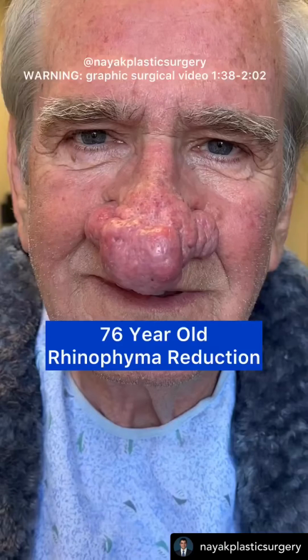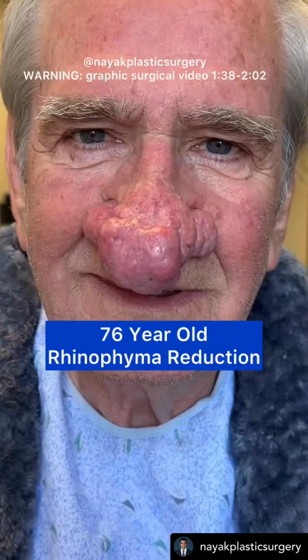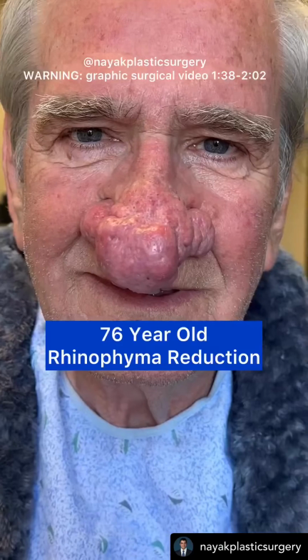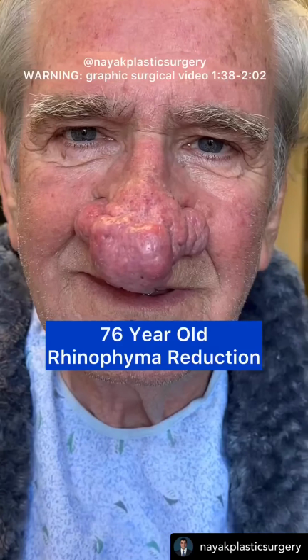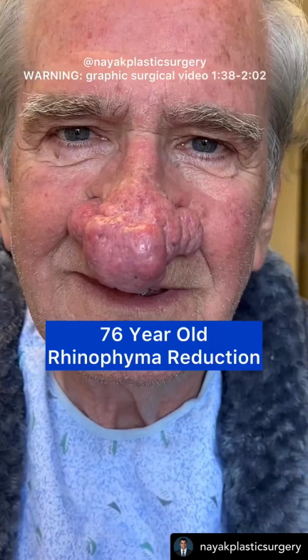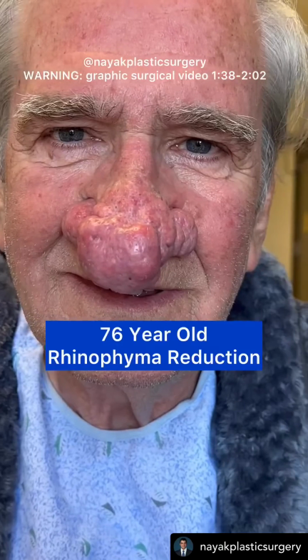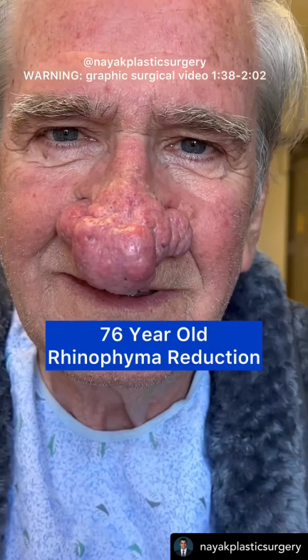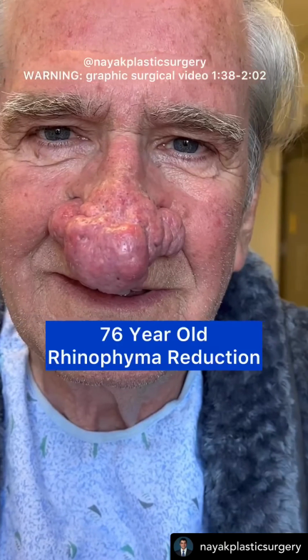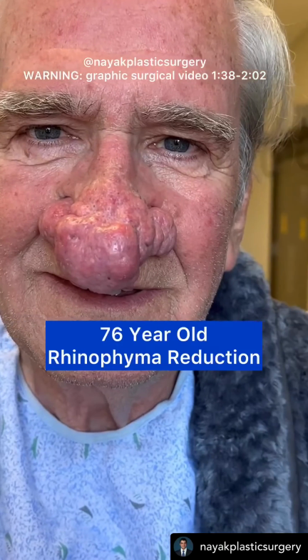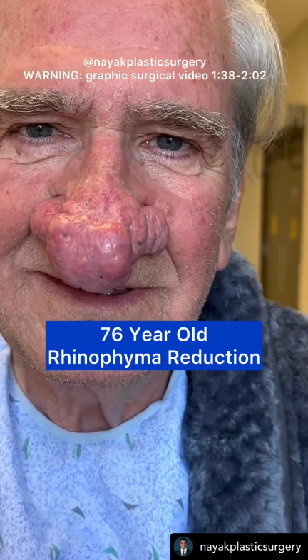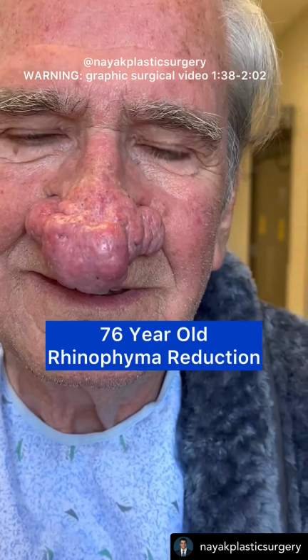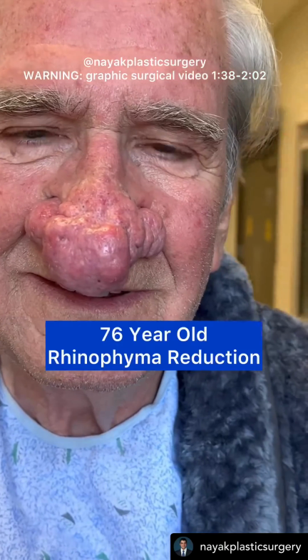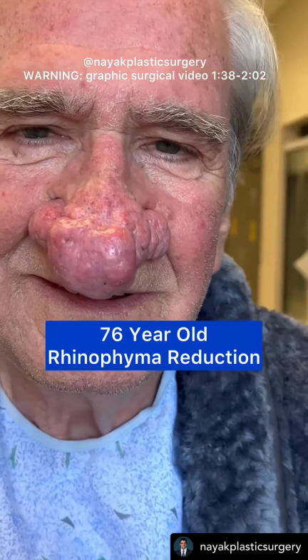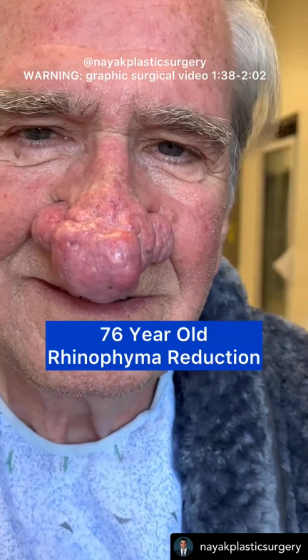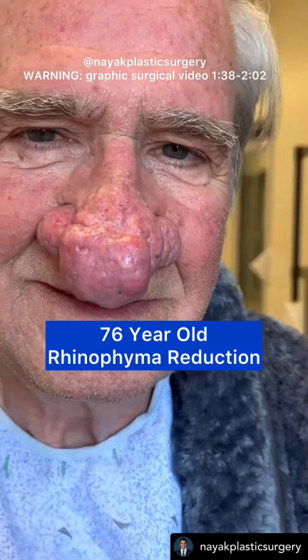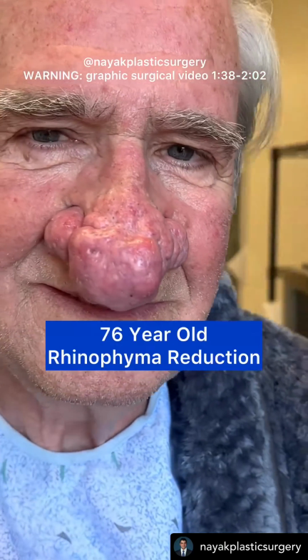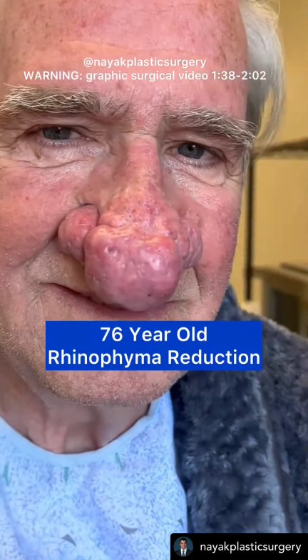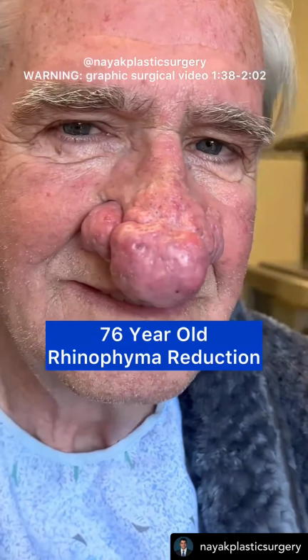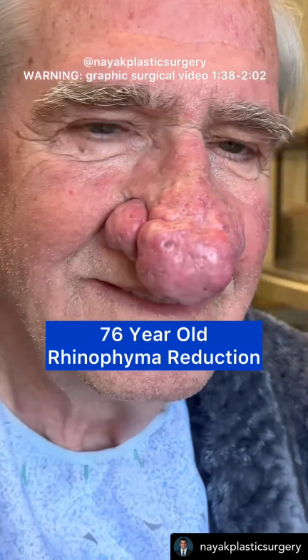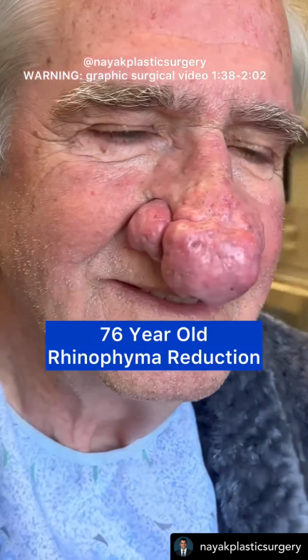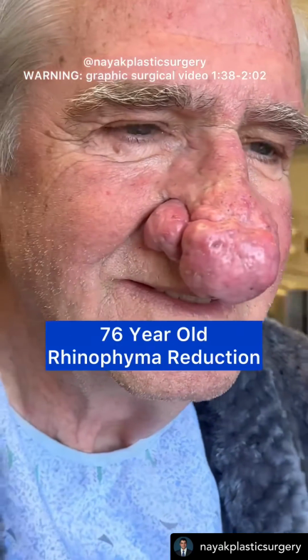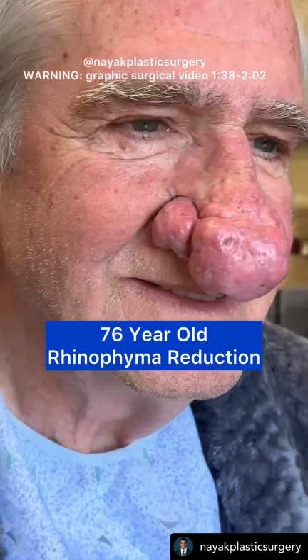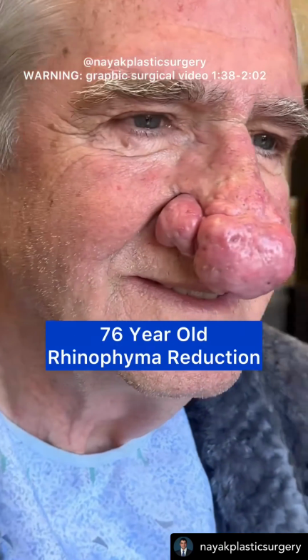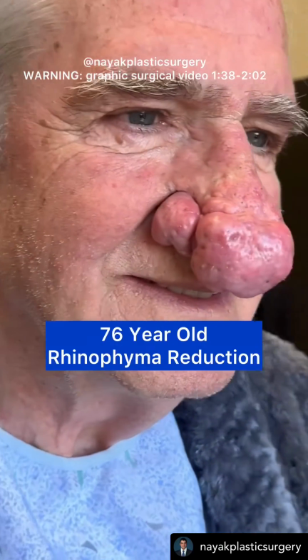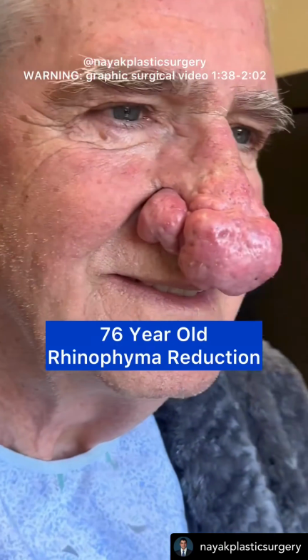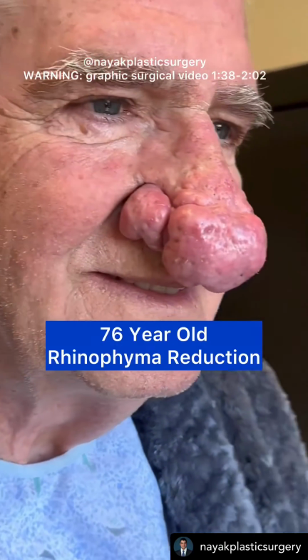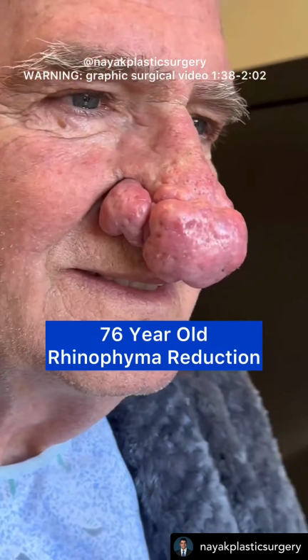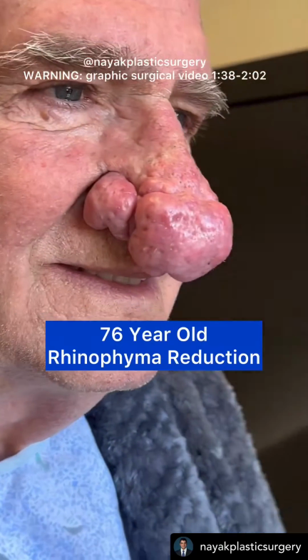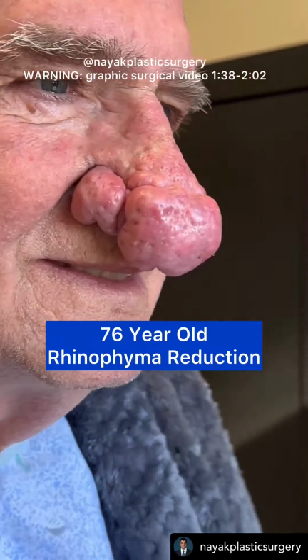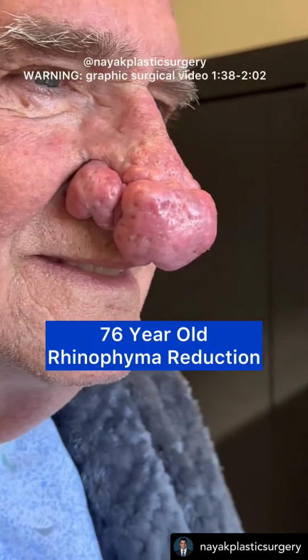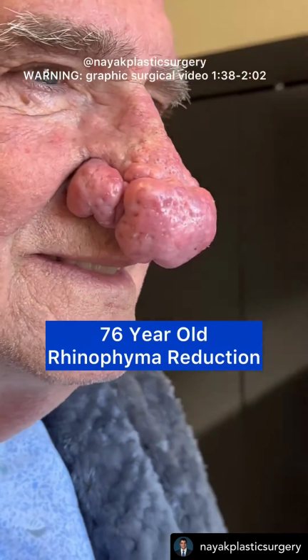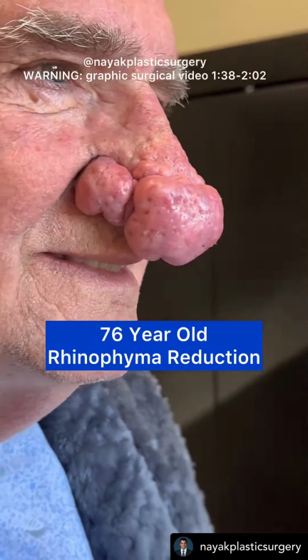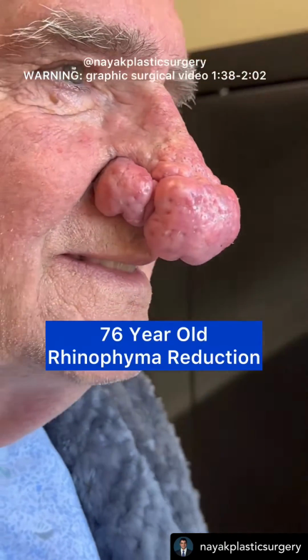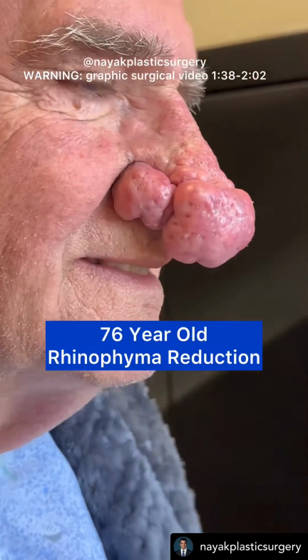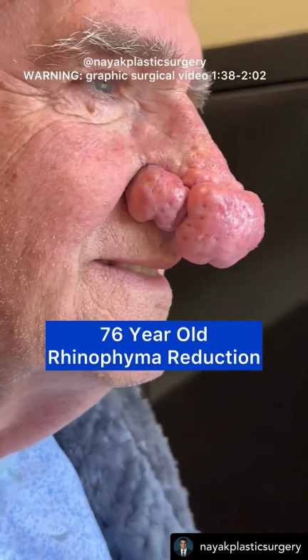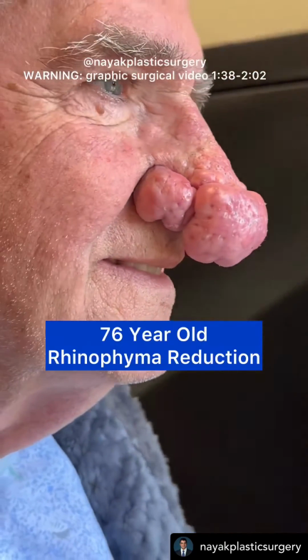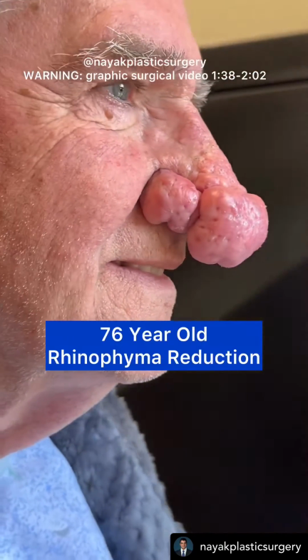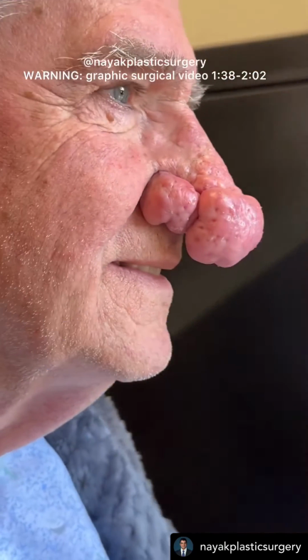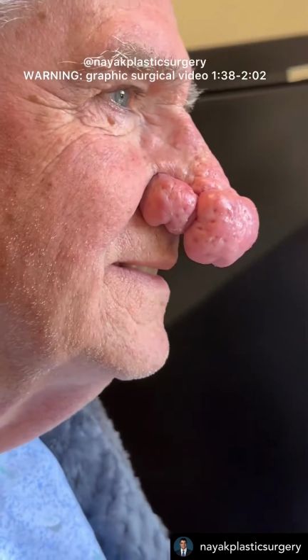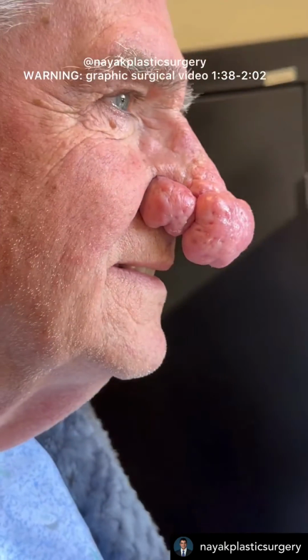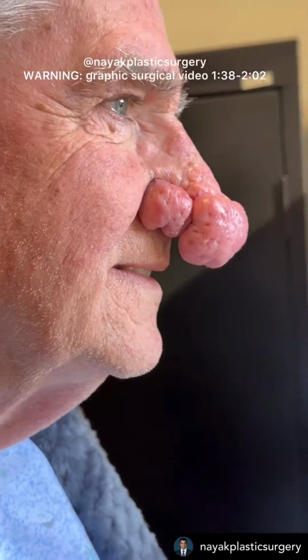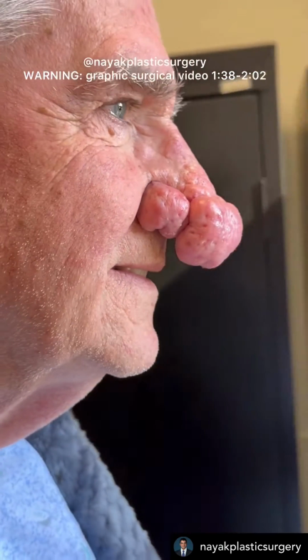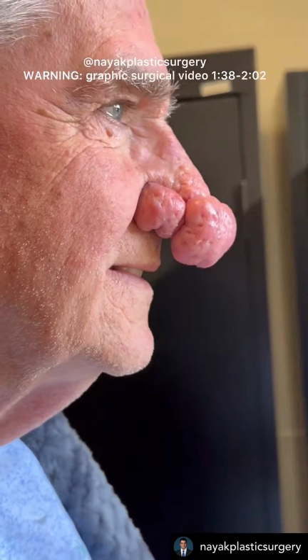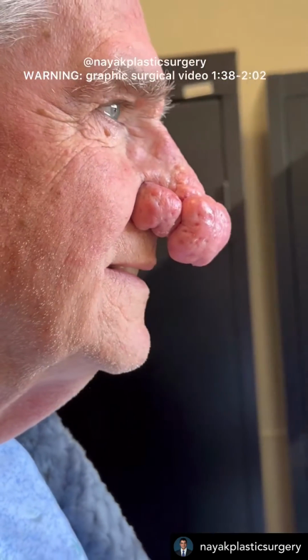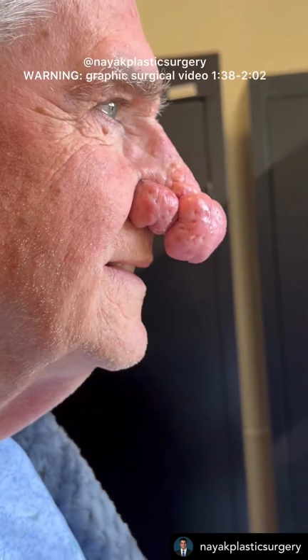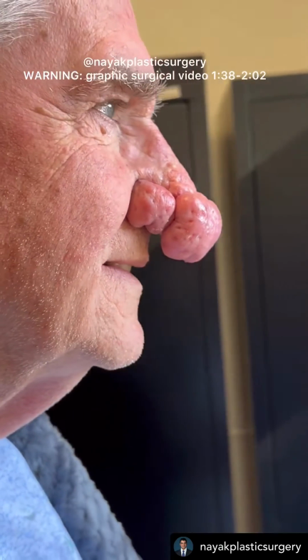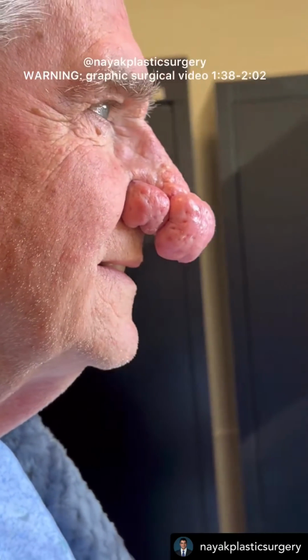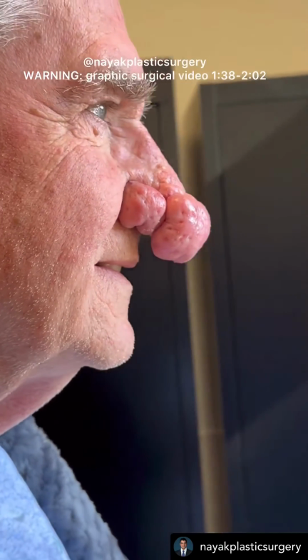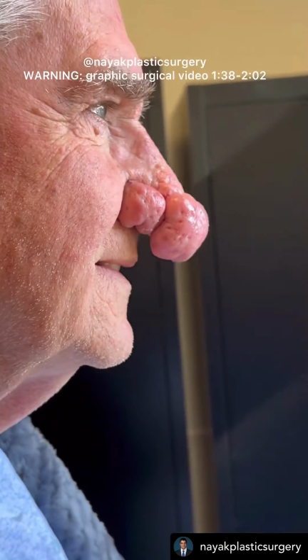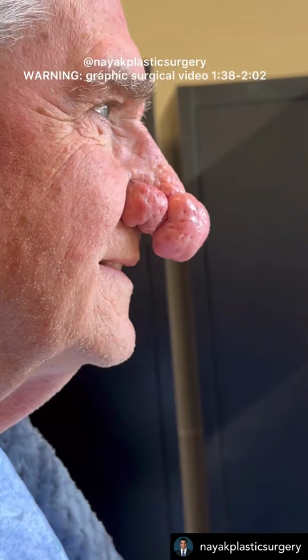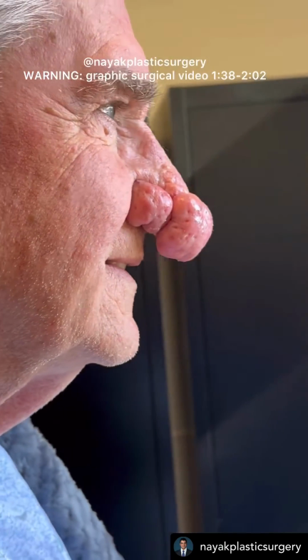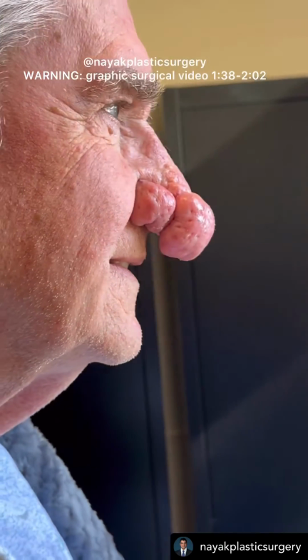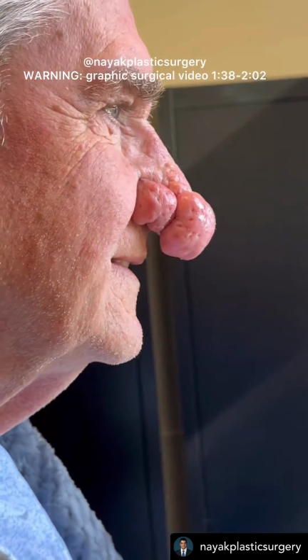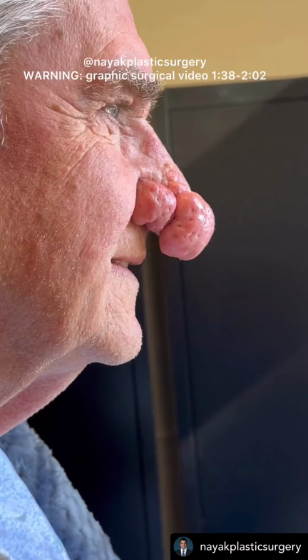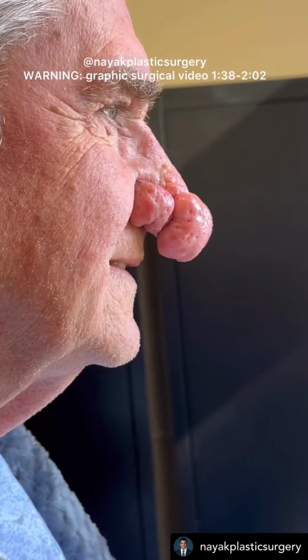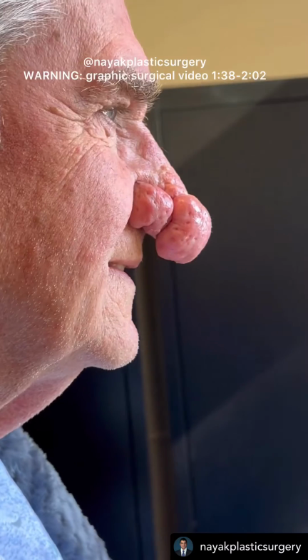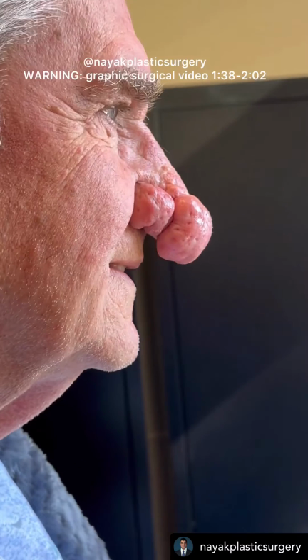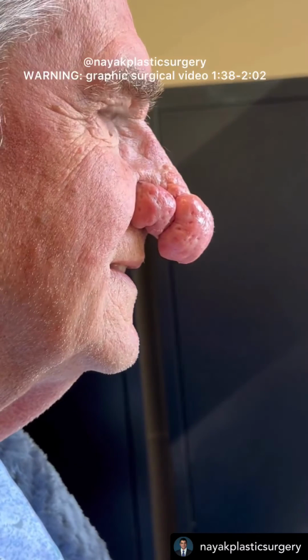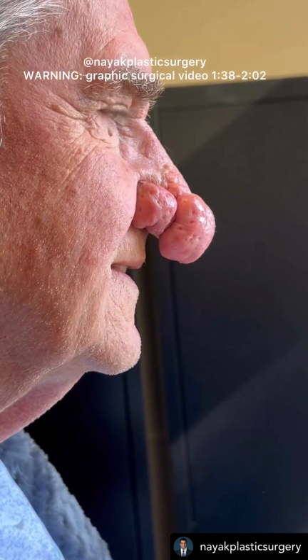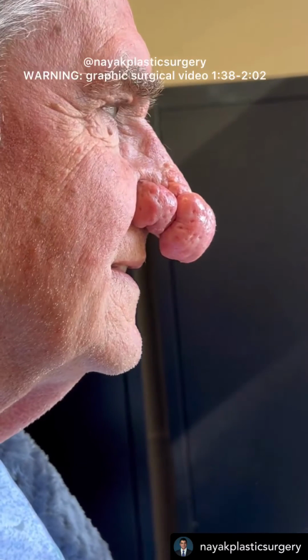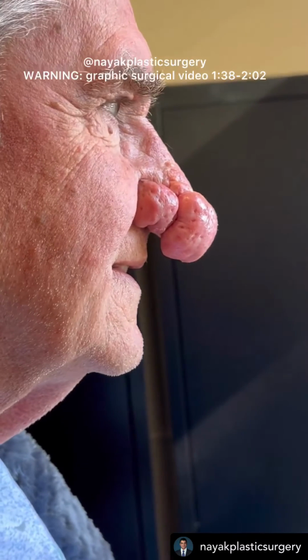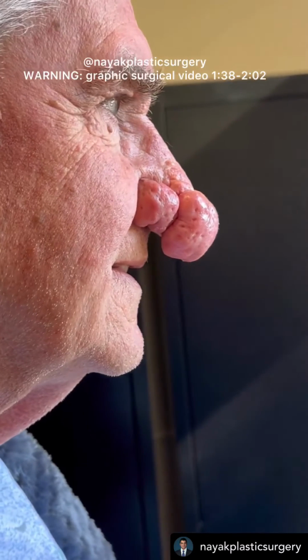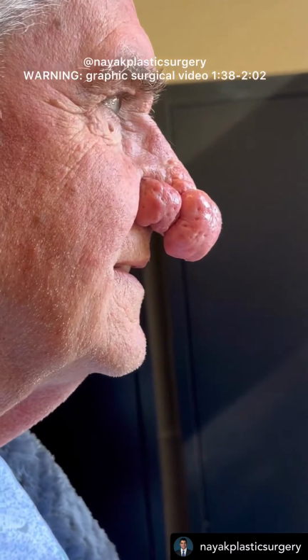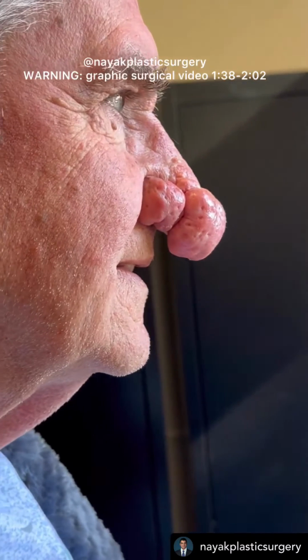Hey guys, we're here on the day of surgery with Gary. How are you, Gary? I'm great, and I'm looking forward to being better.